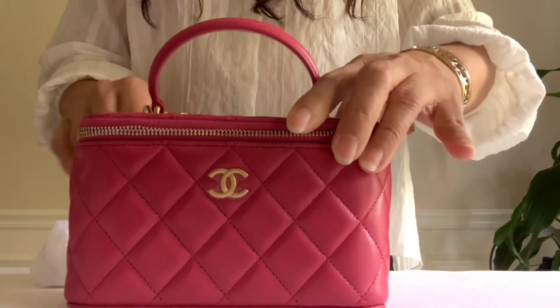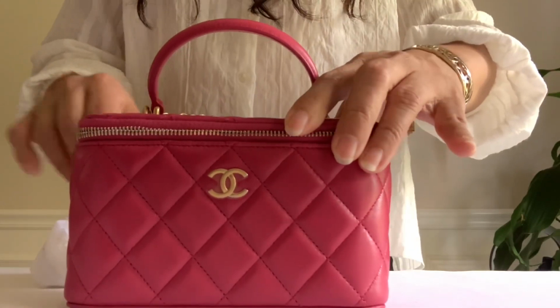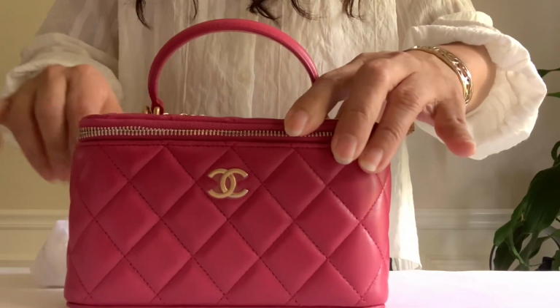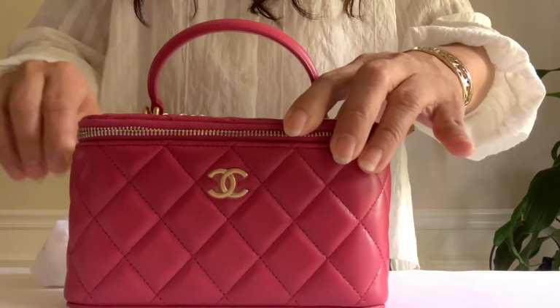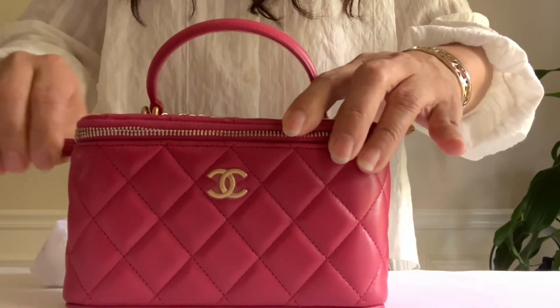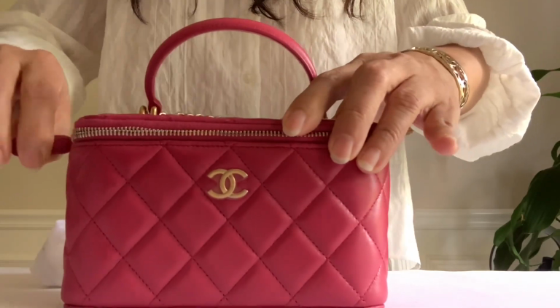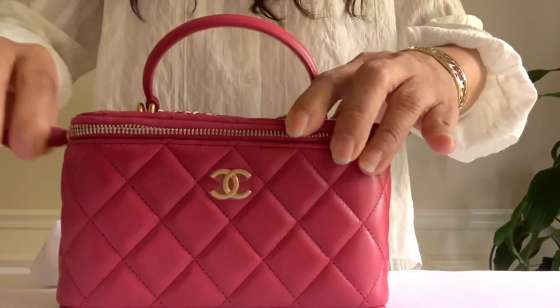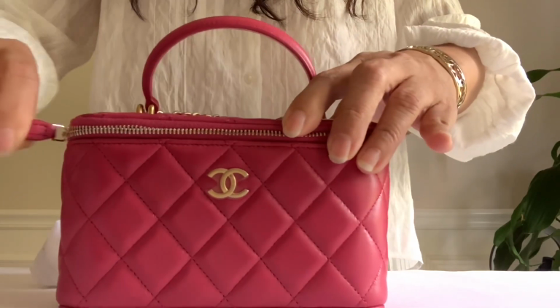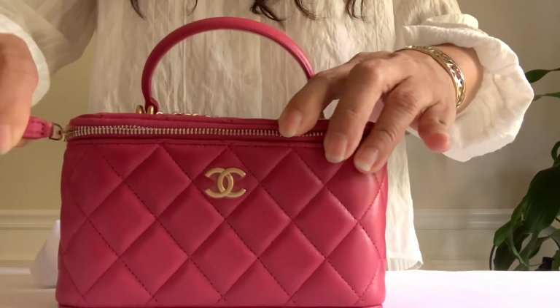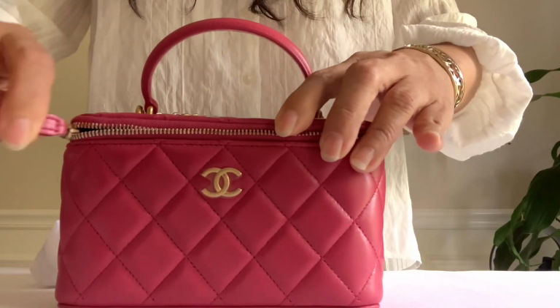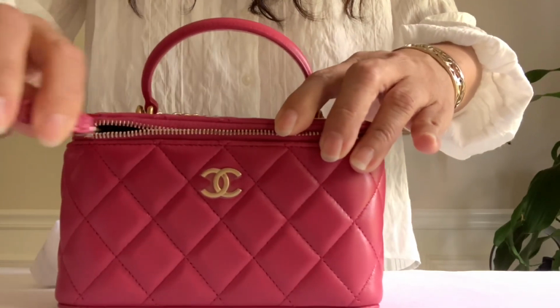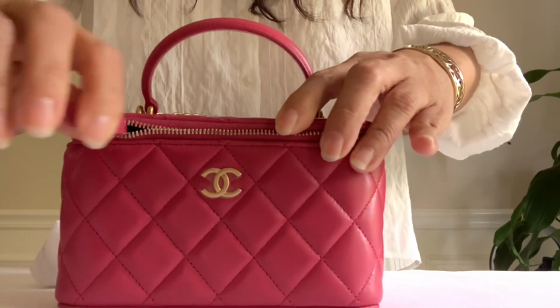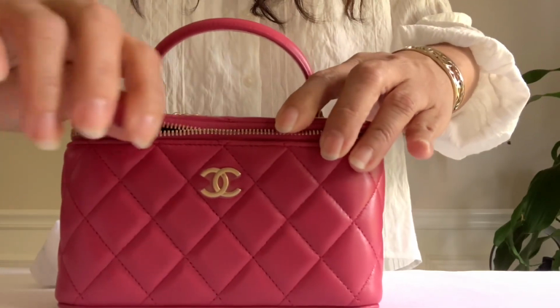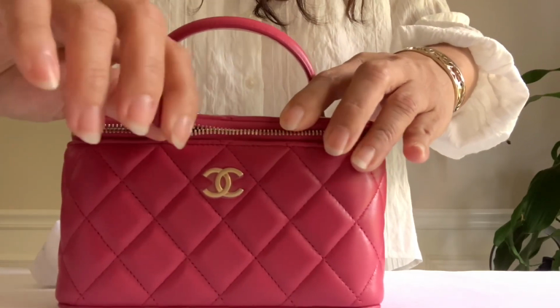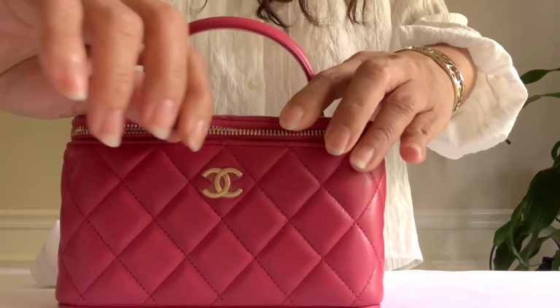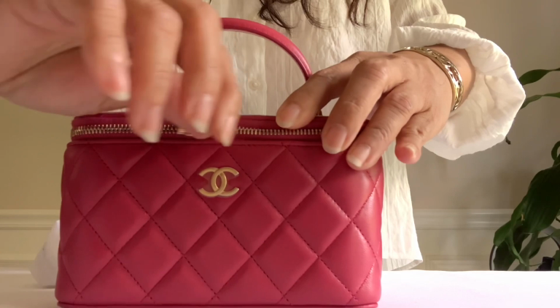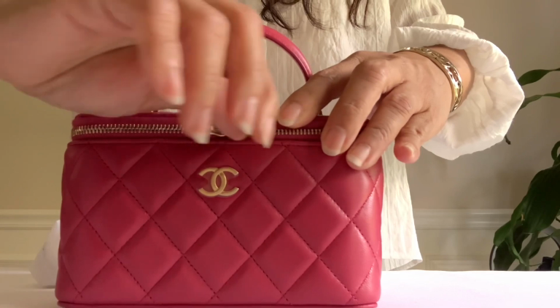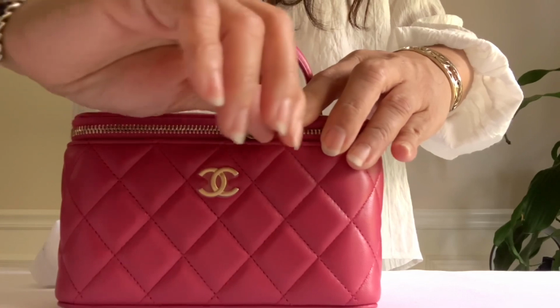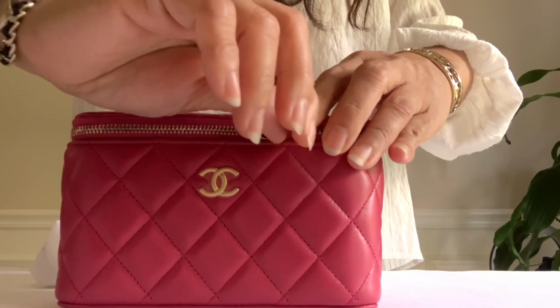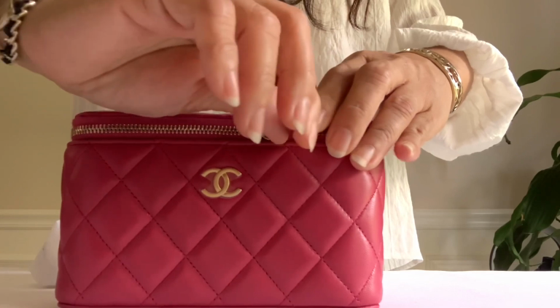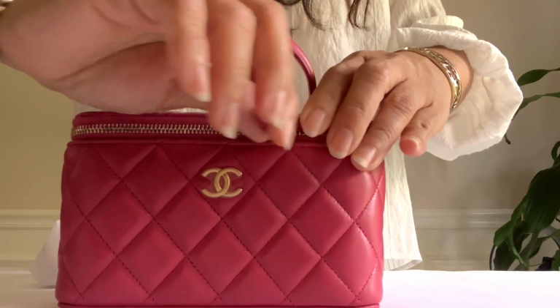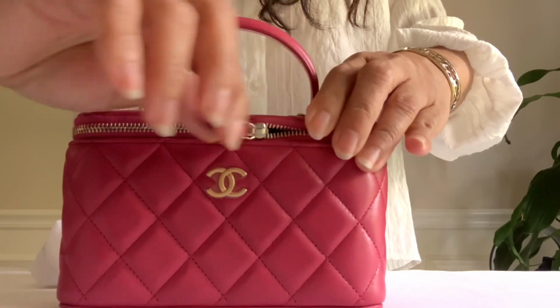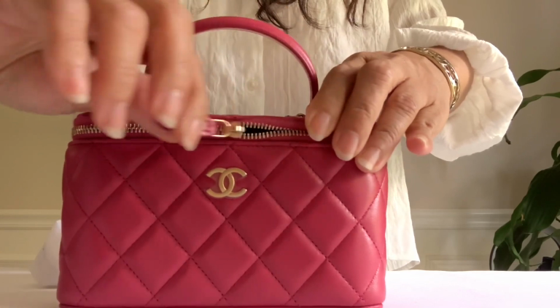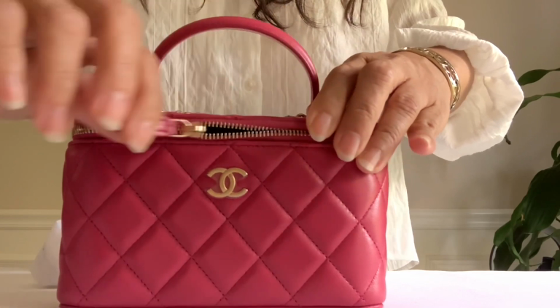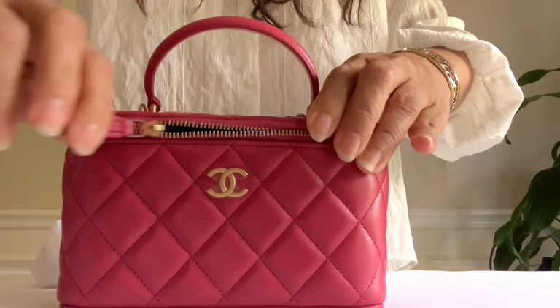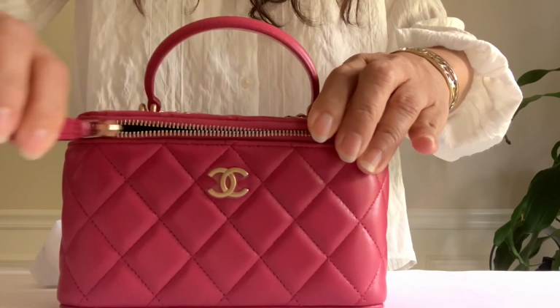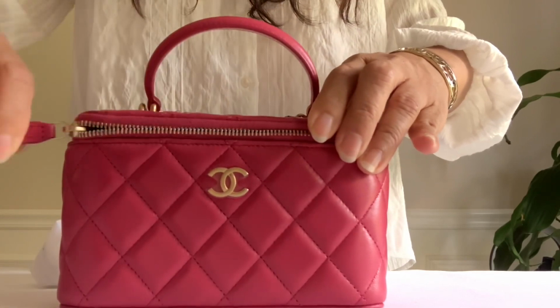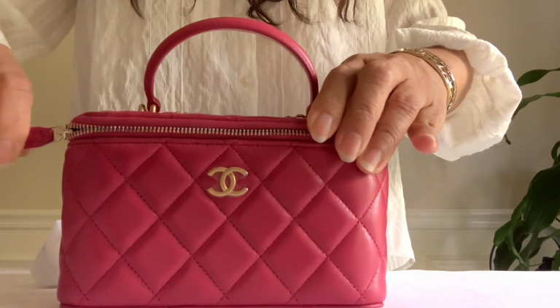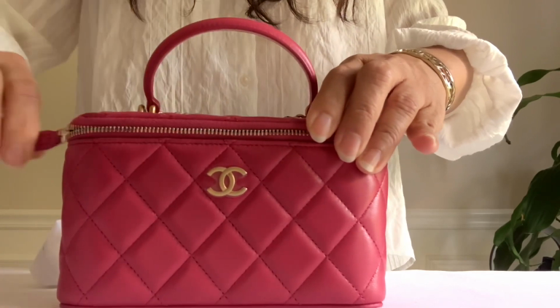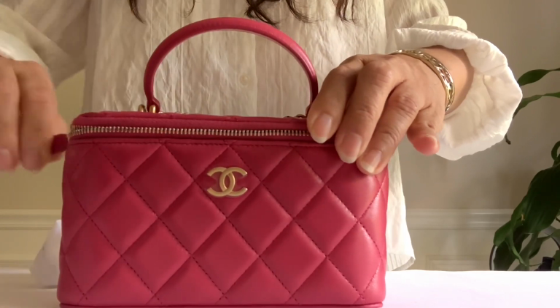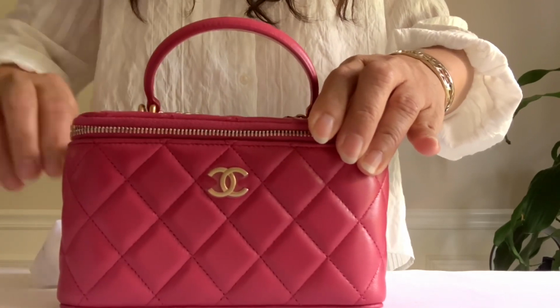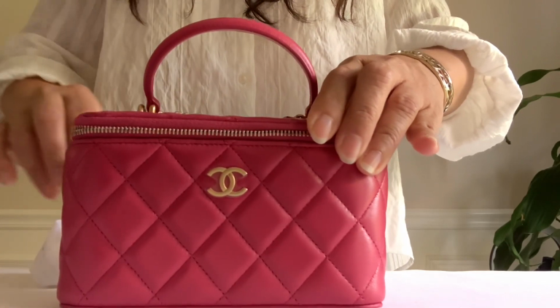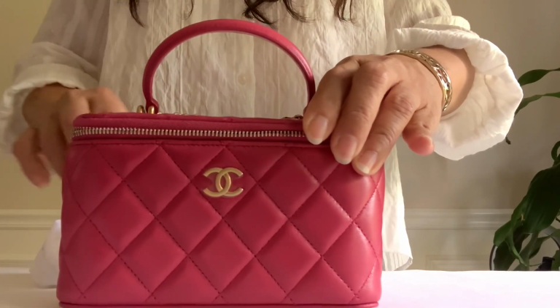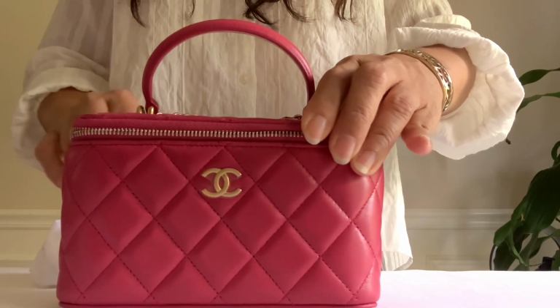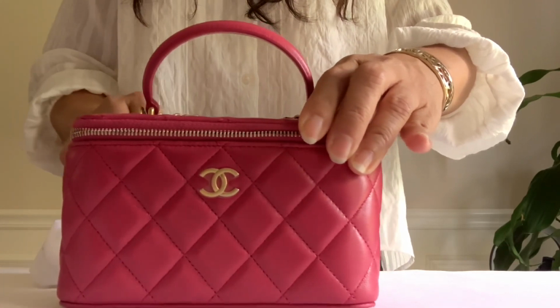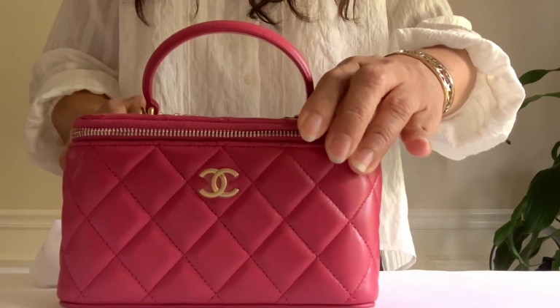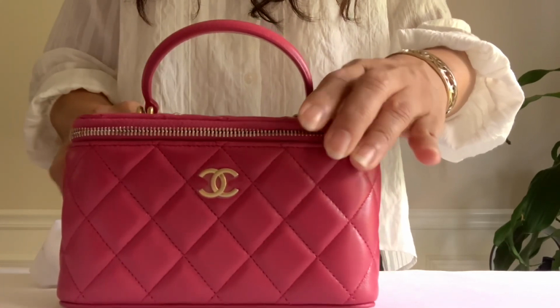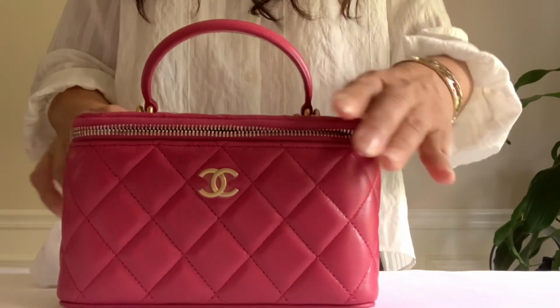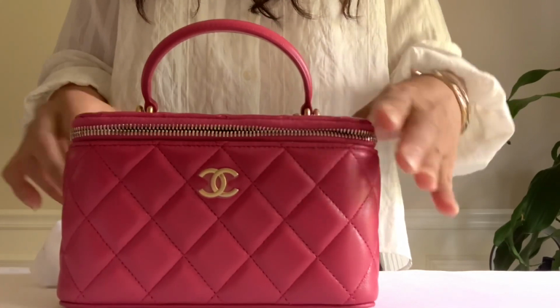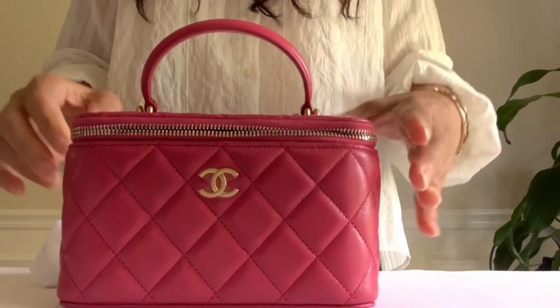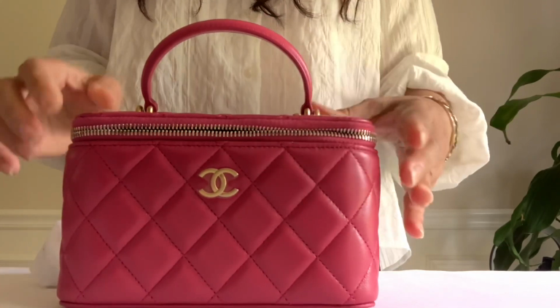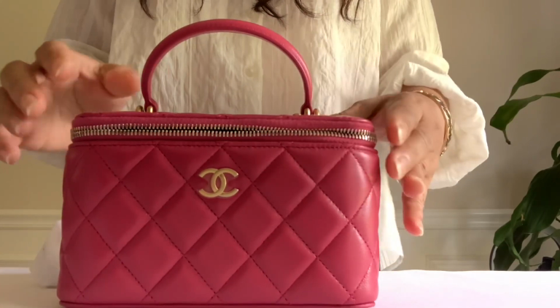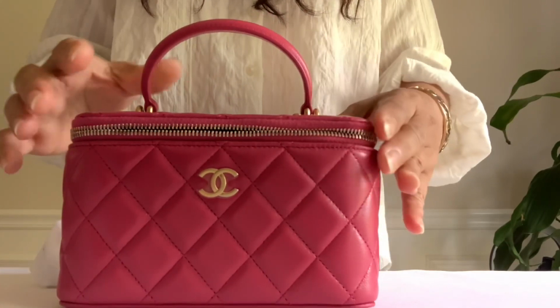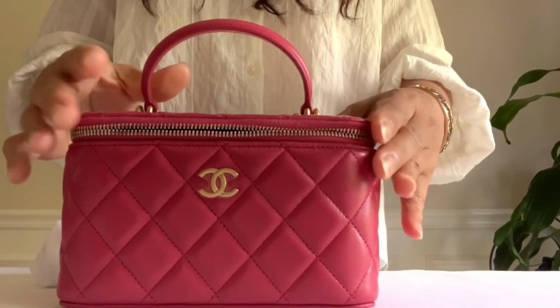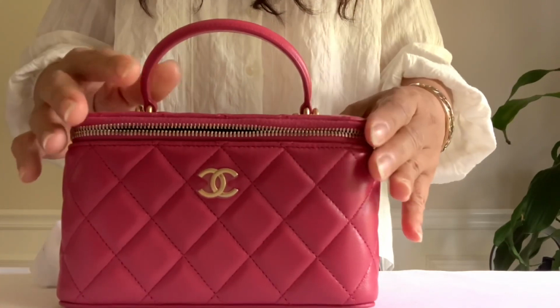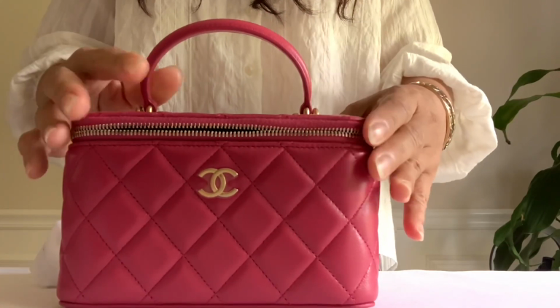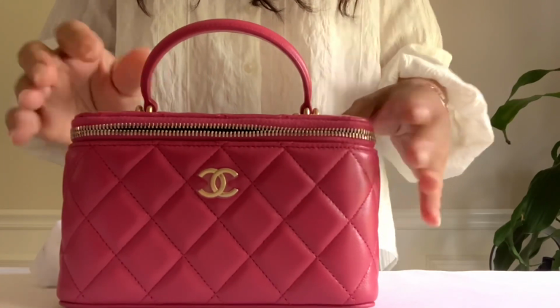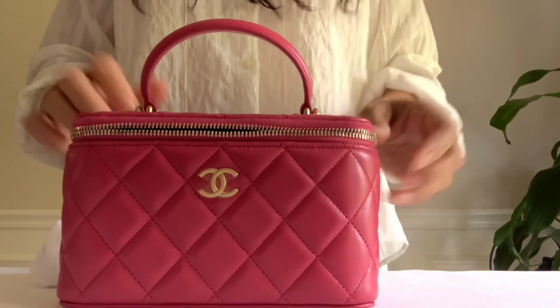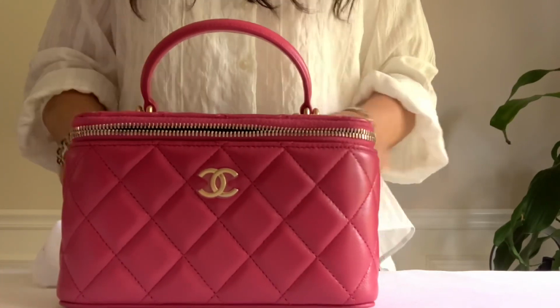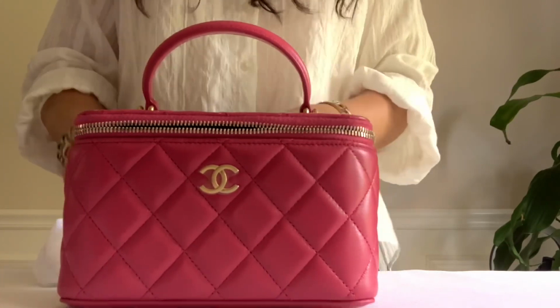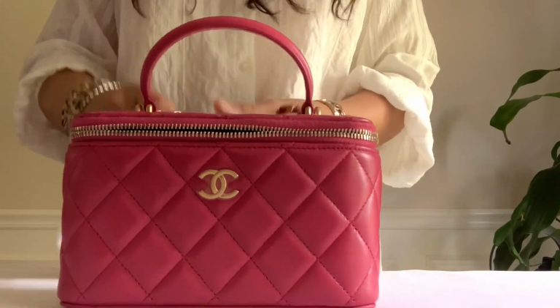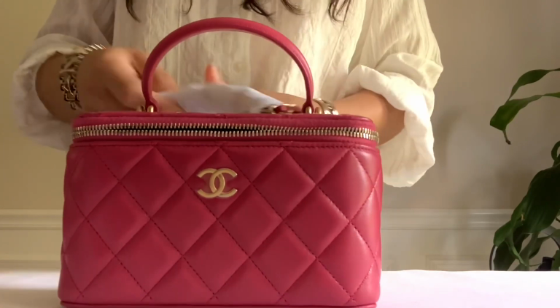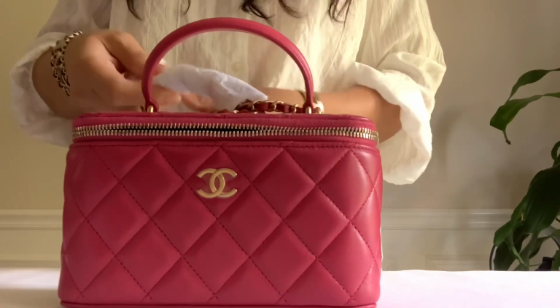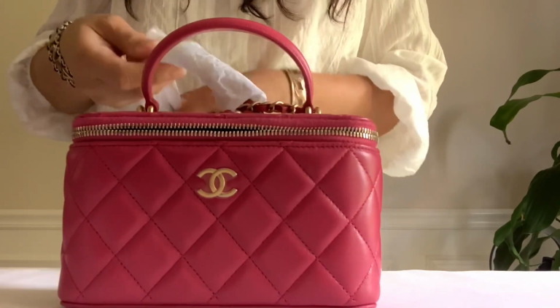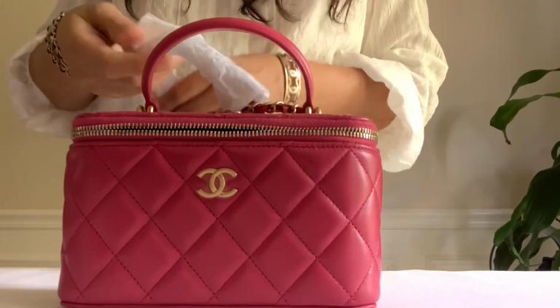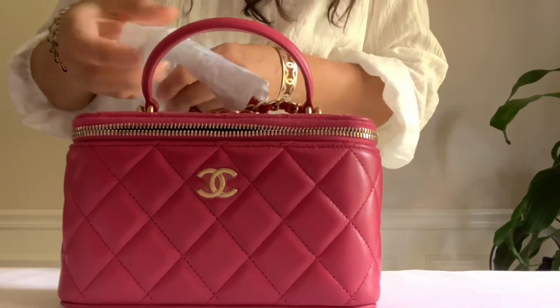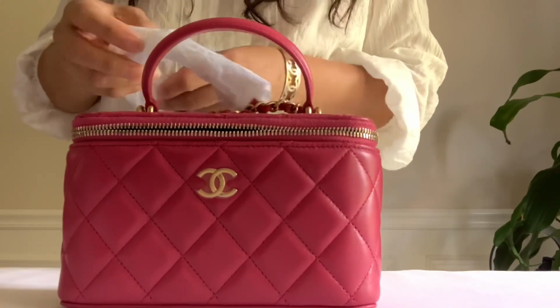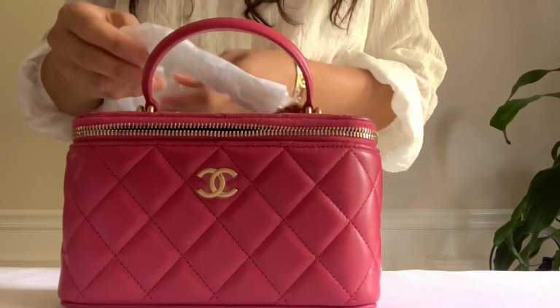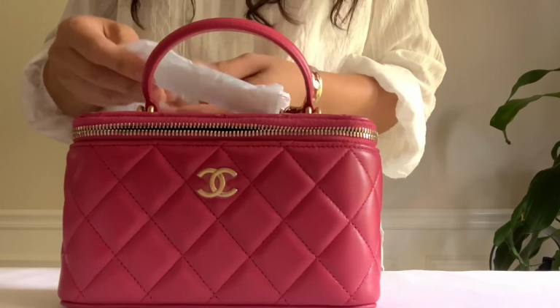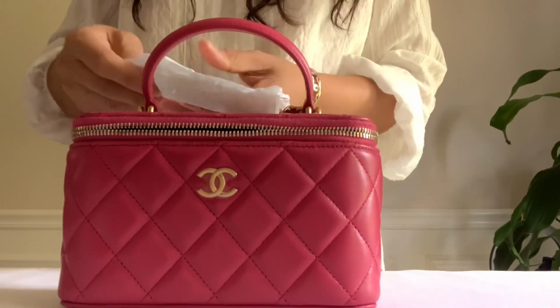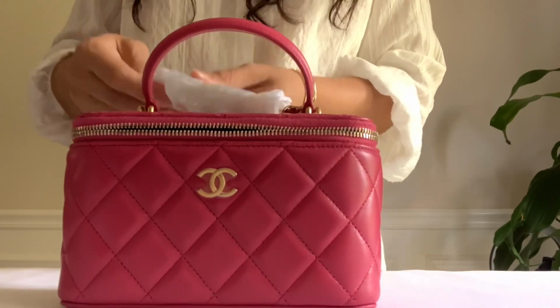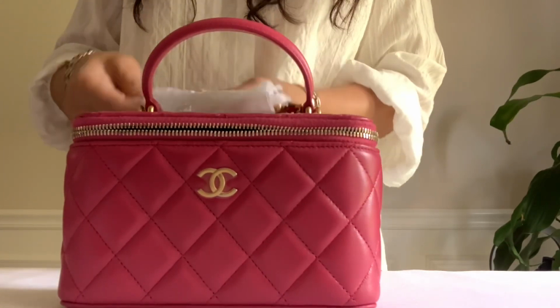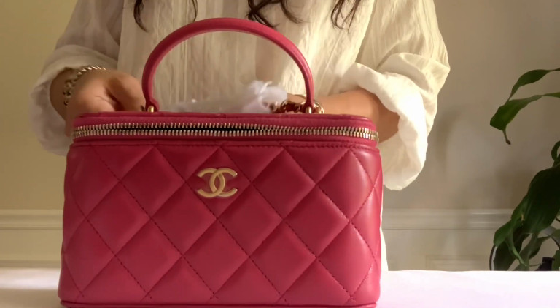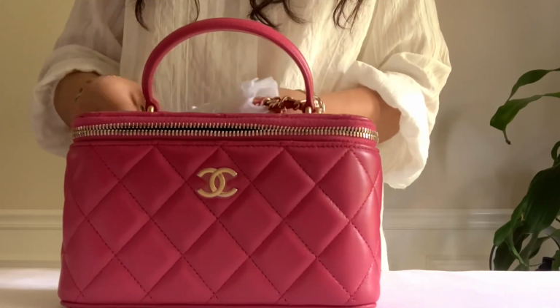And the top two zipper closure with leather pull — let's see how smooth this is. No struggle here you guys, very easy.